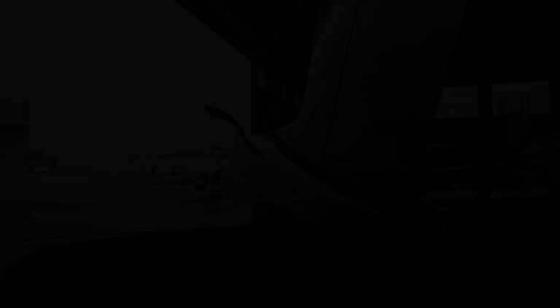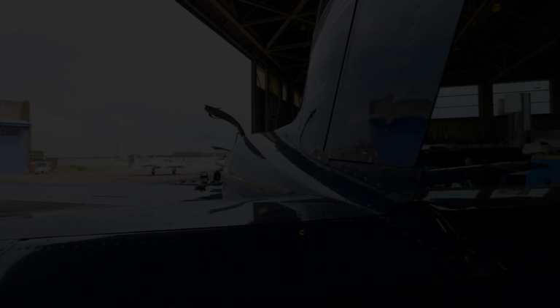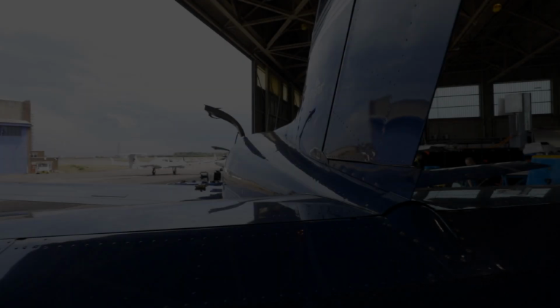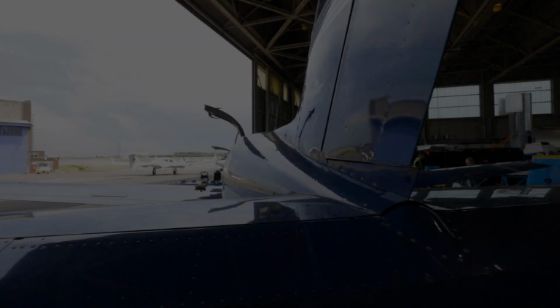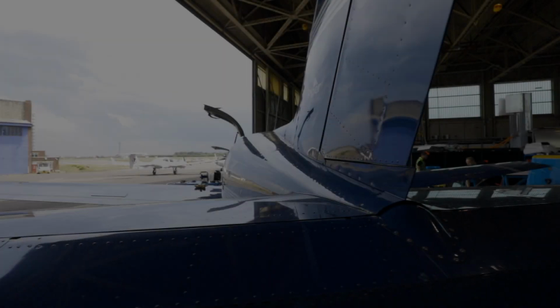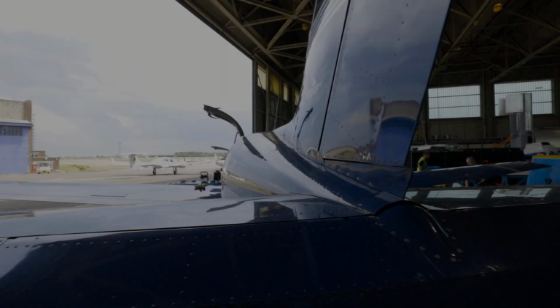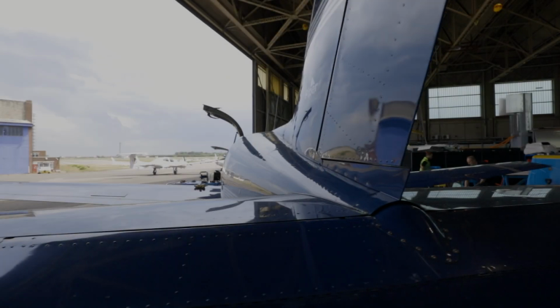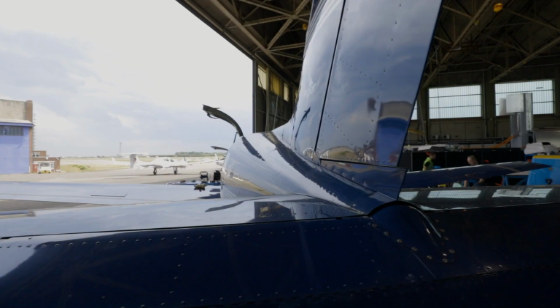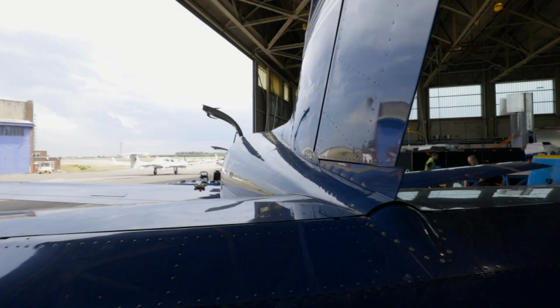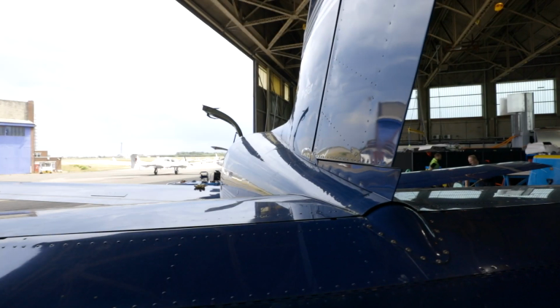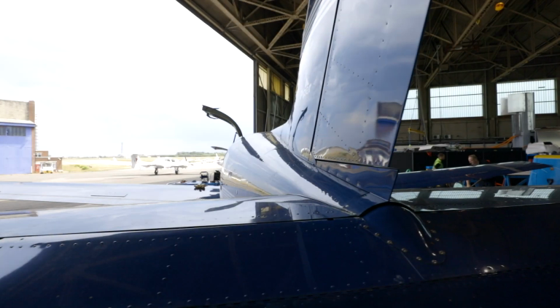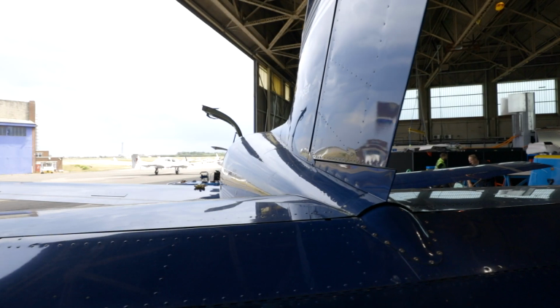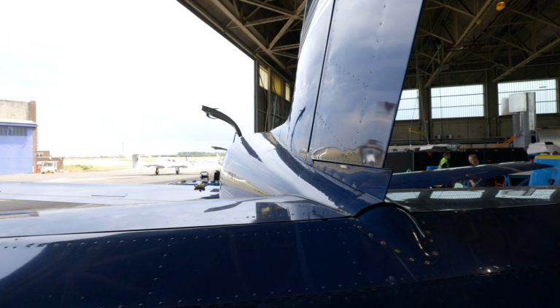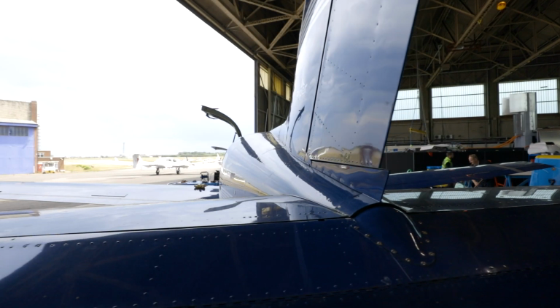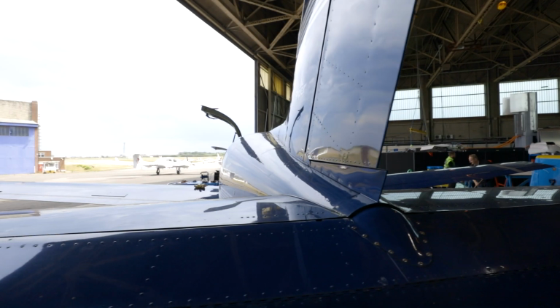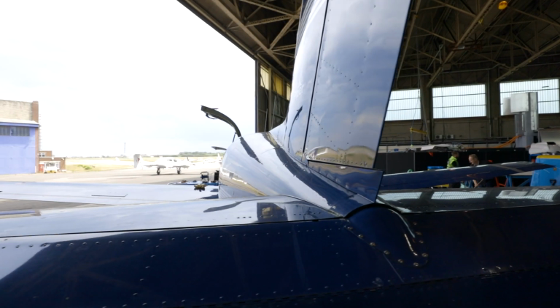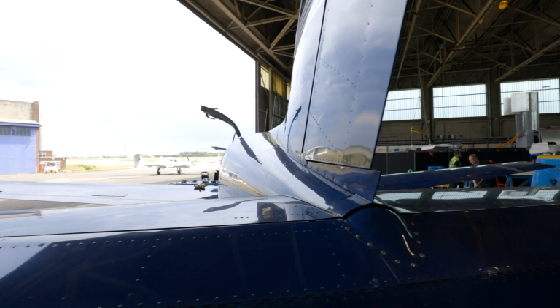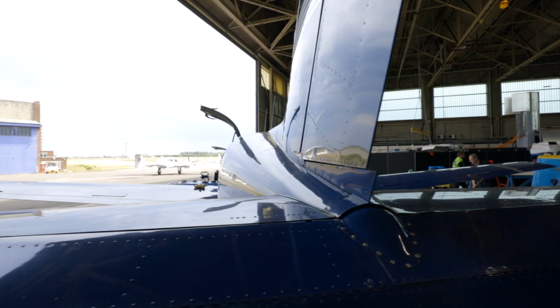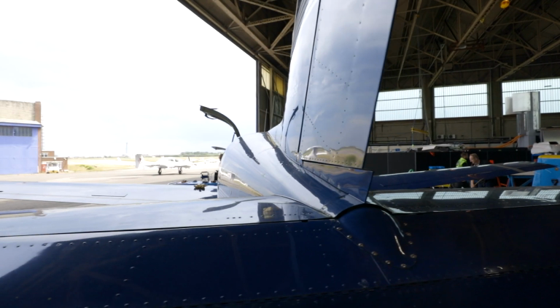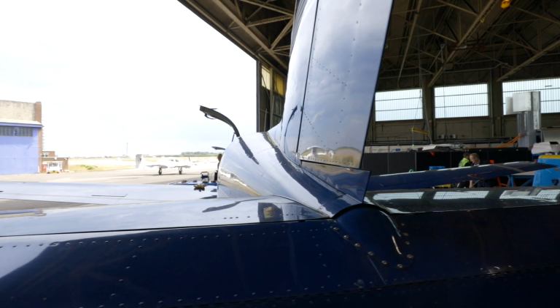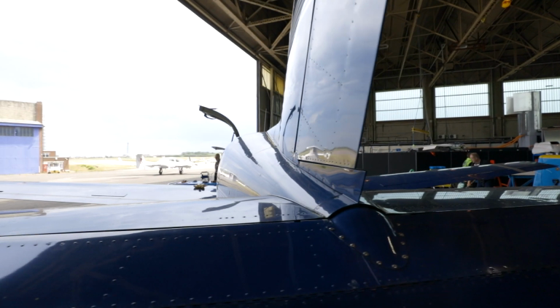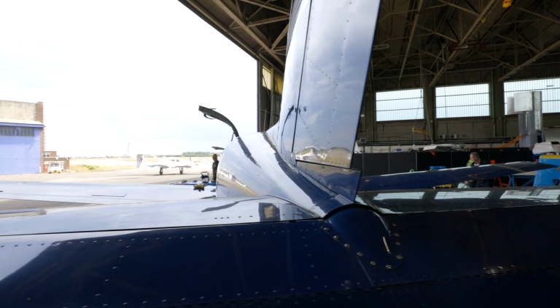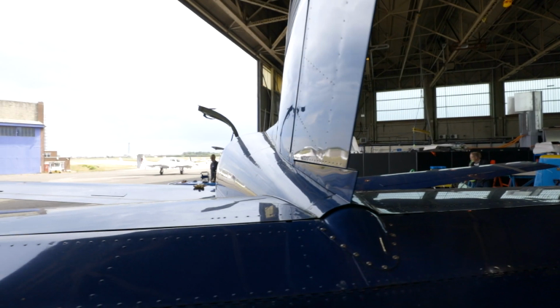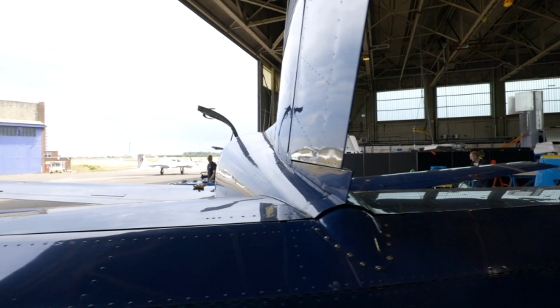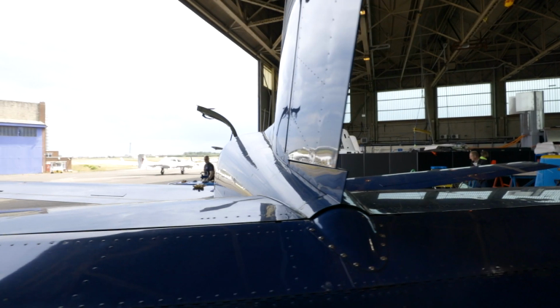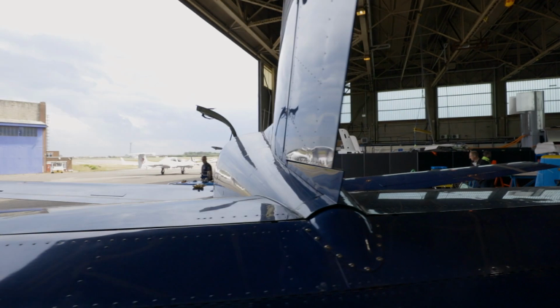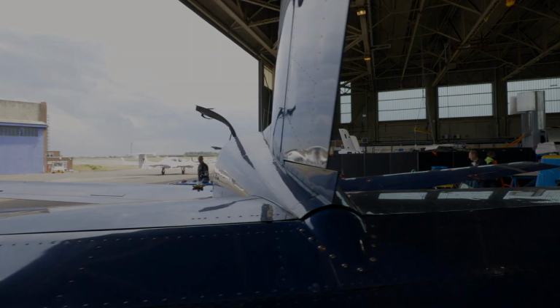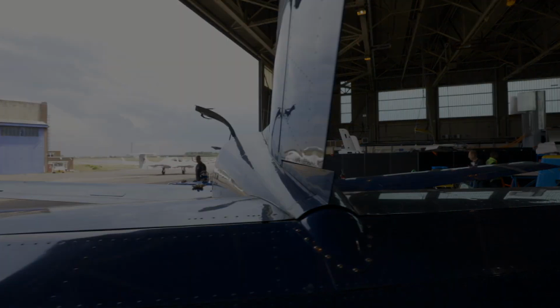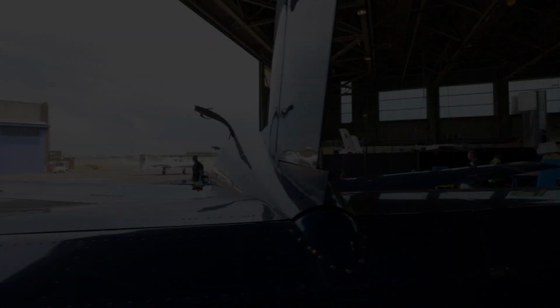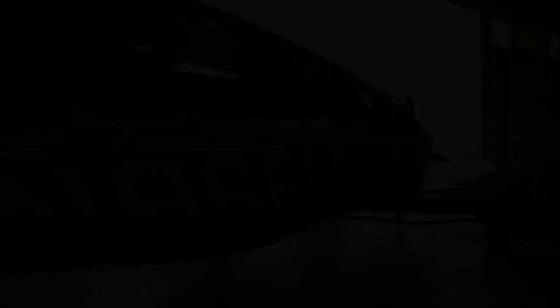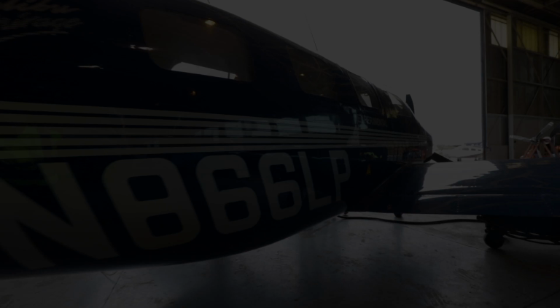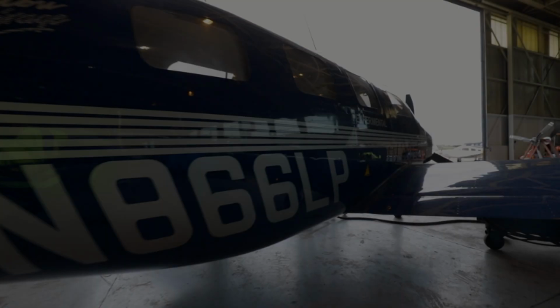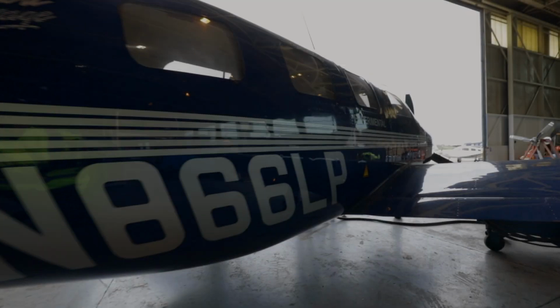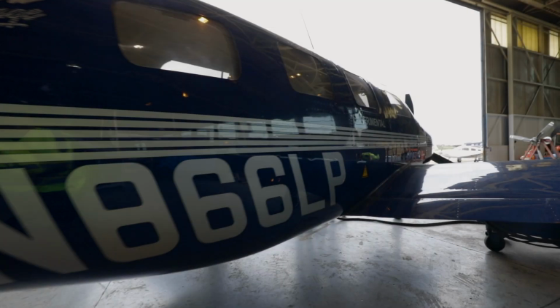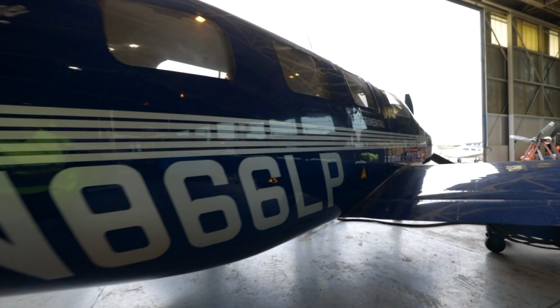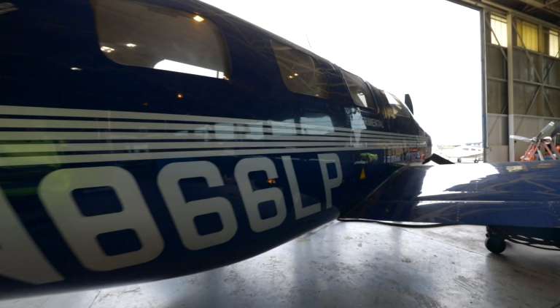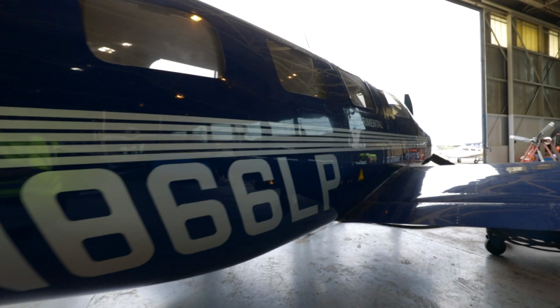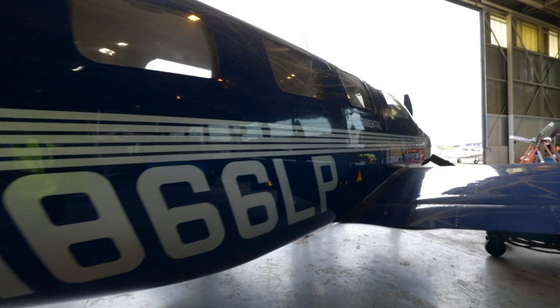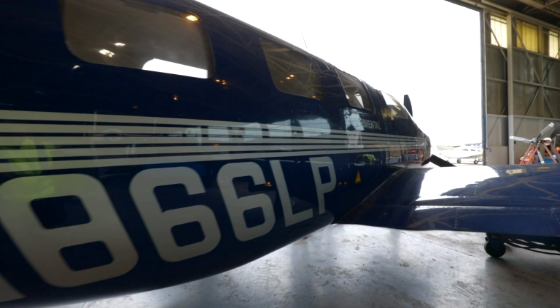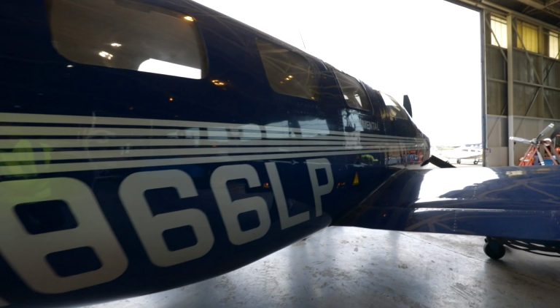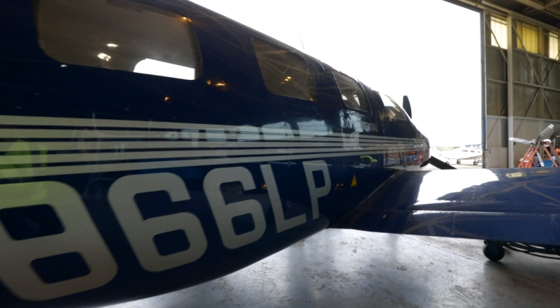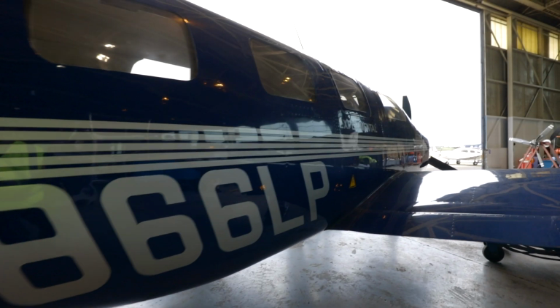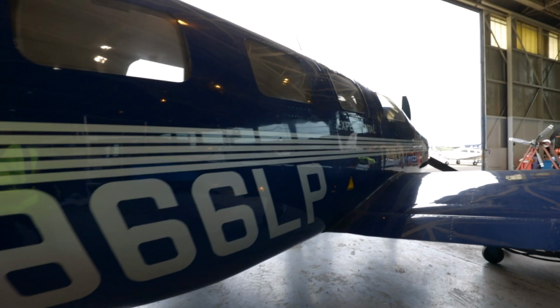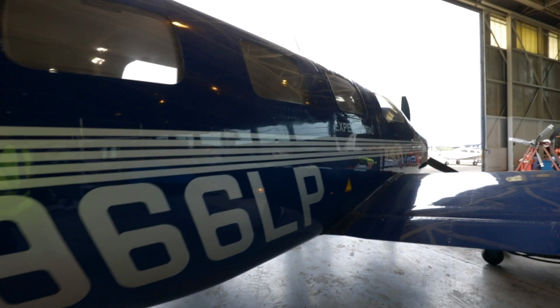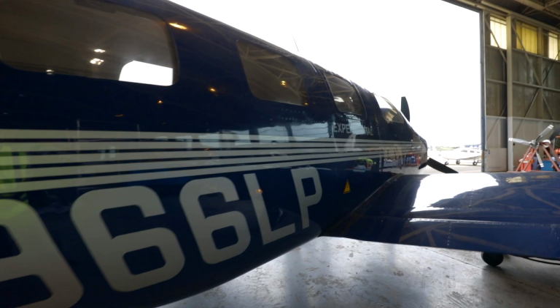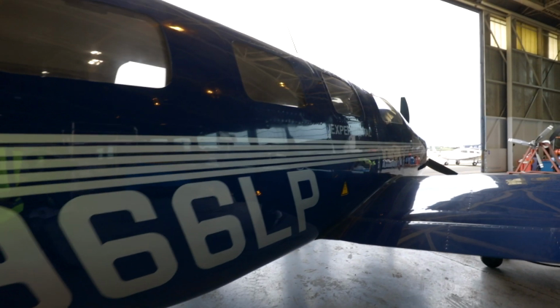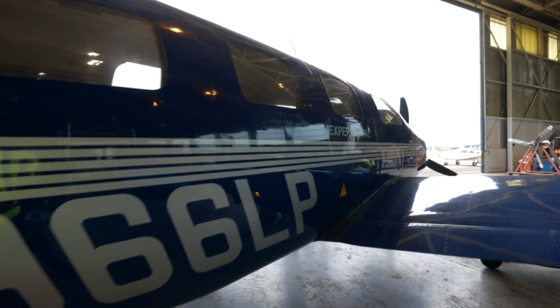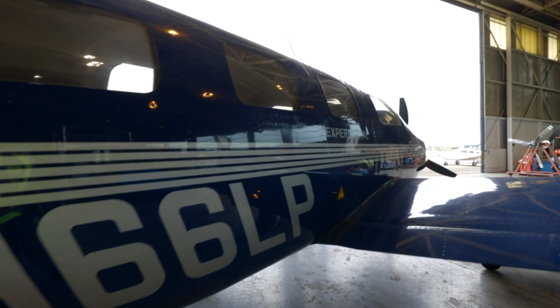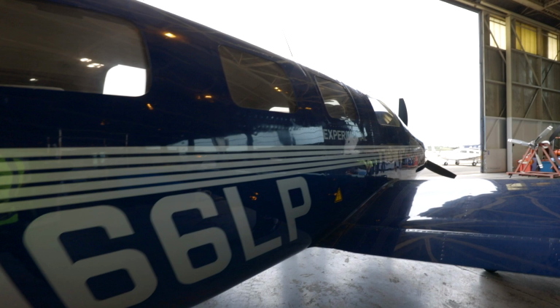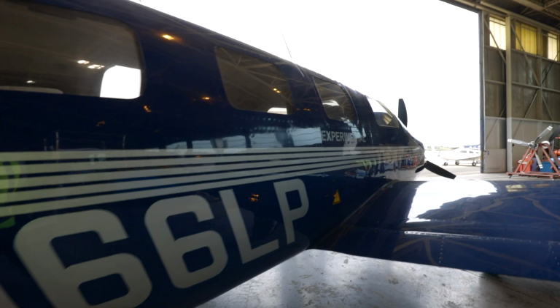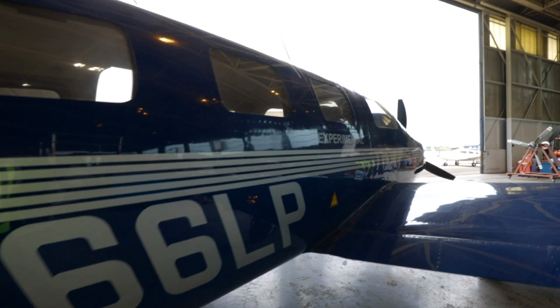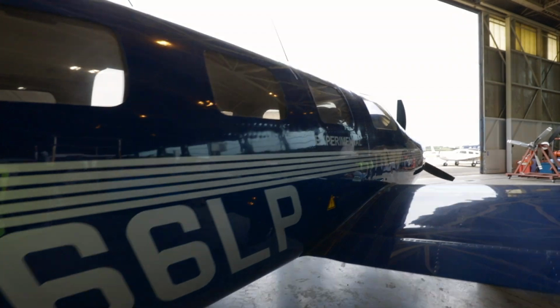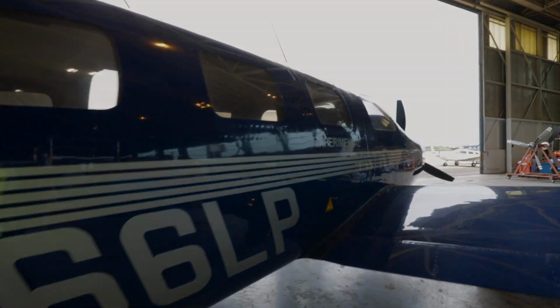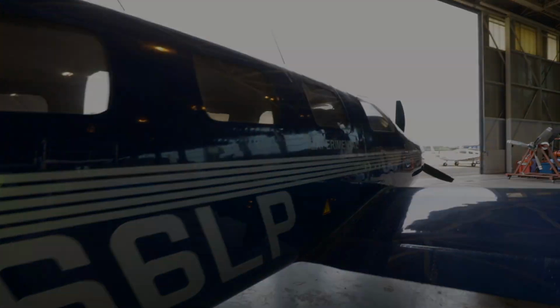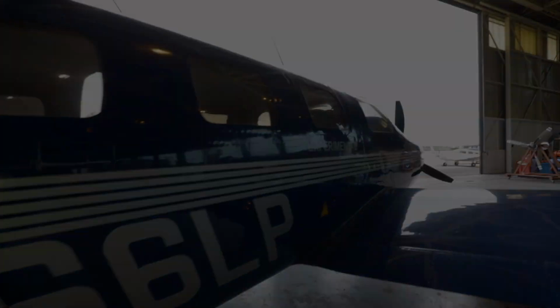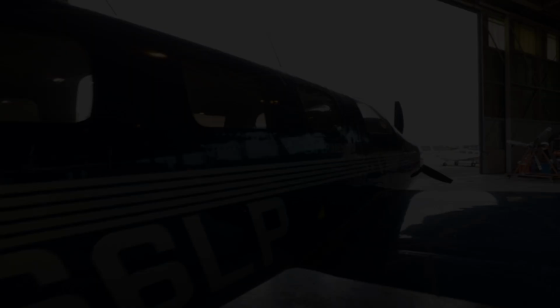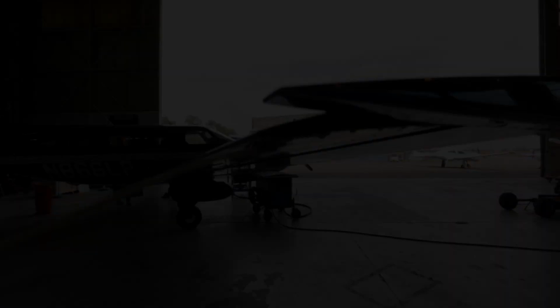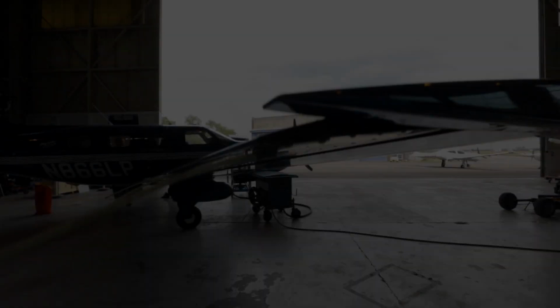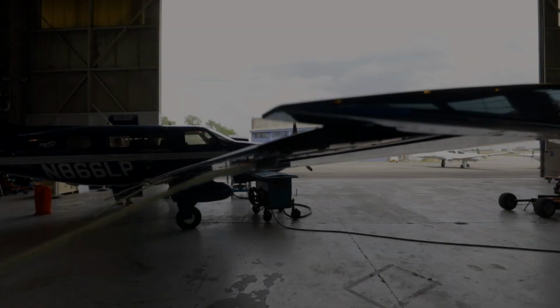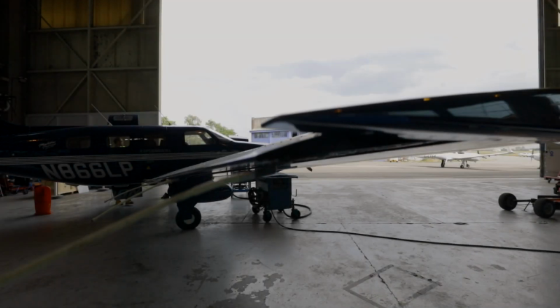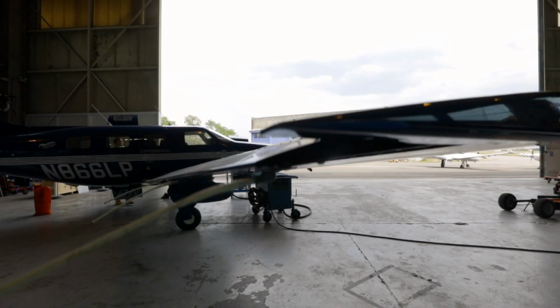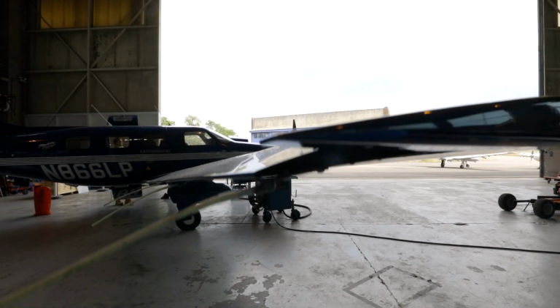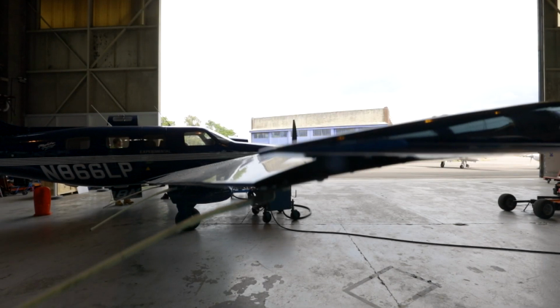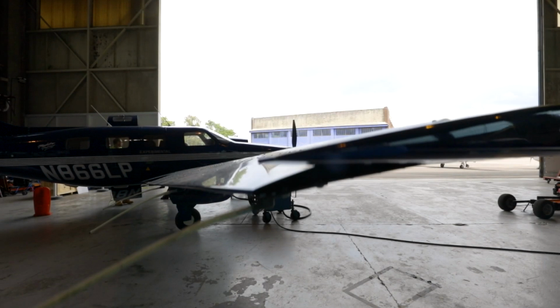Hi-Flyer Tower, this is 666M APA at 8.2, request an action start.